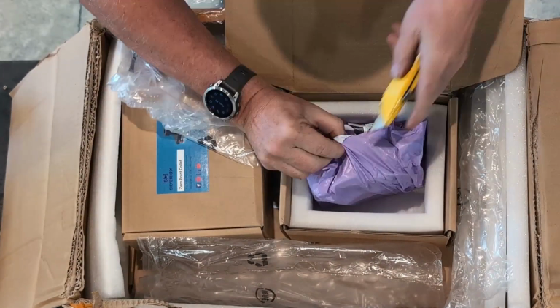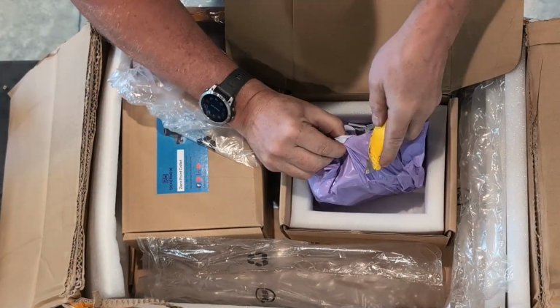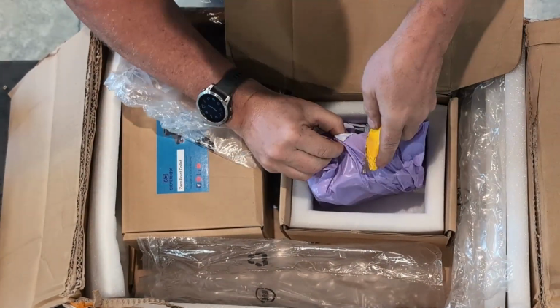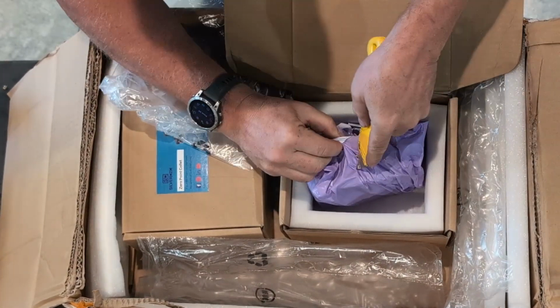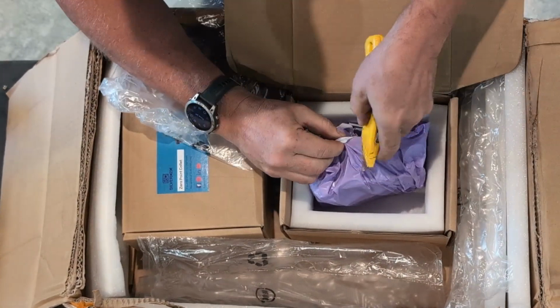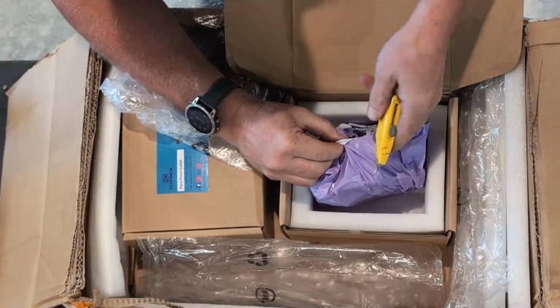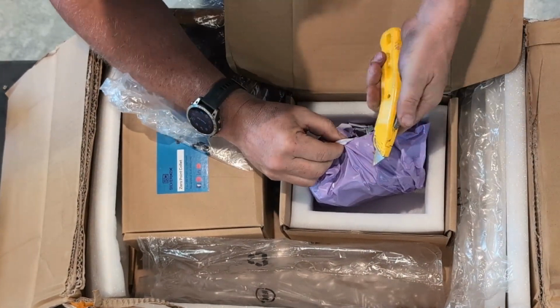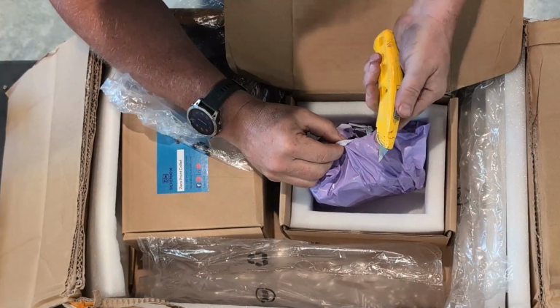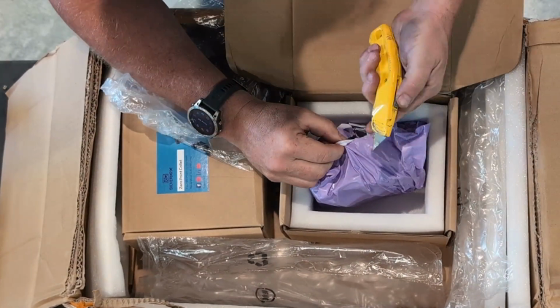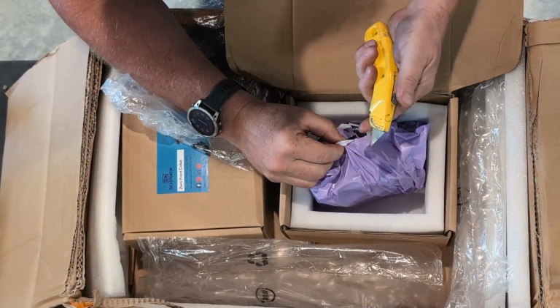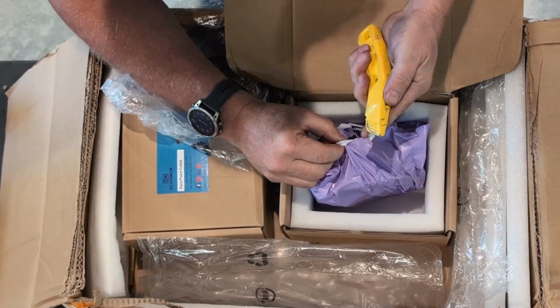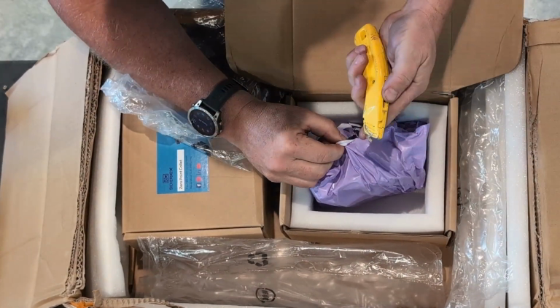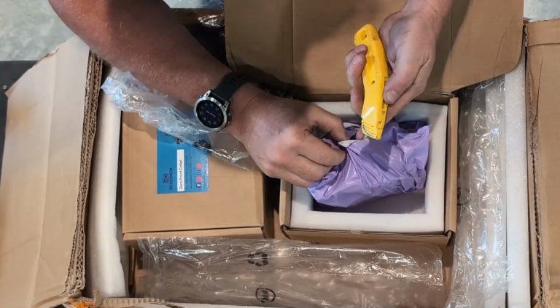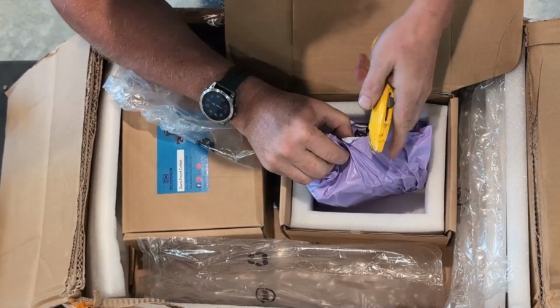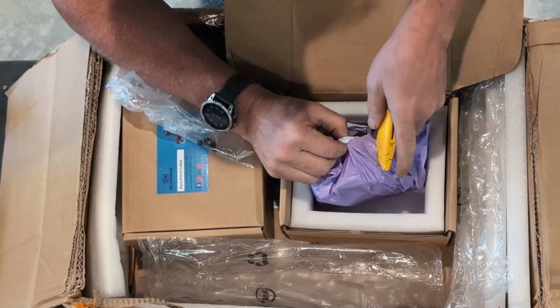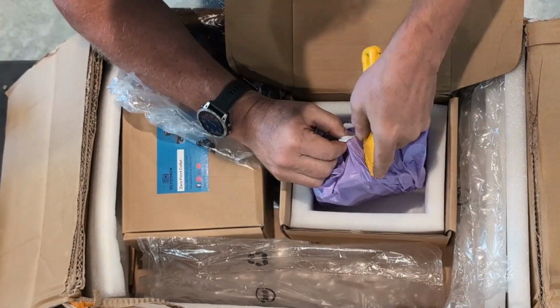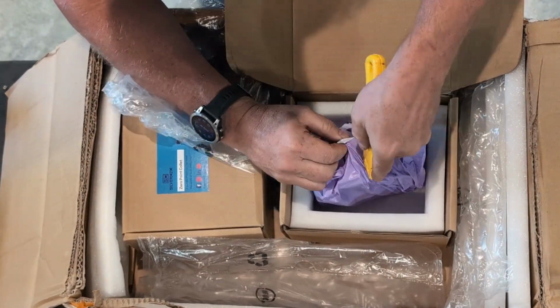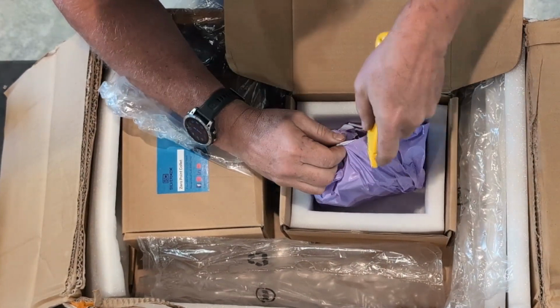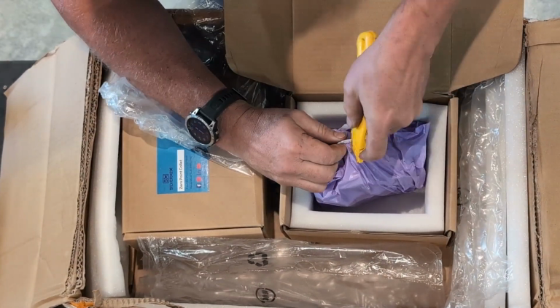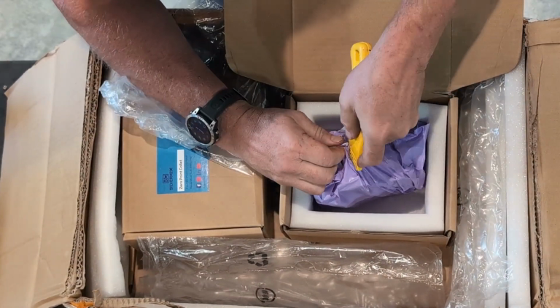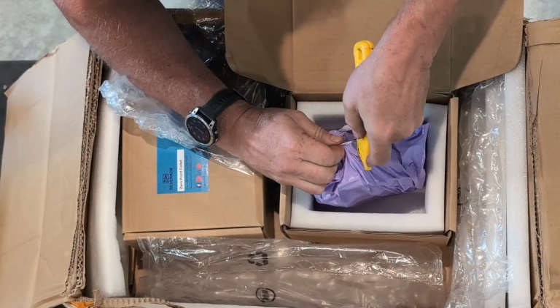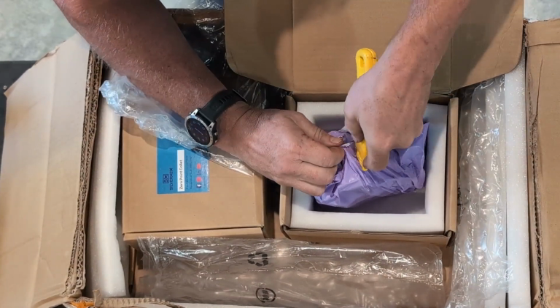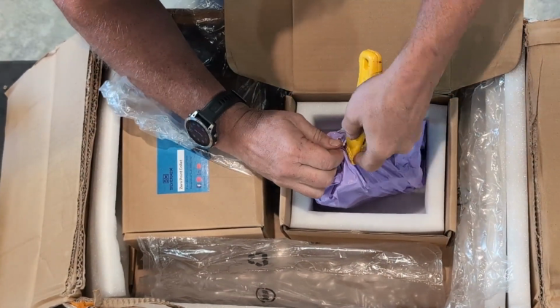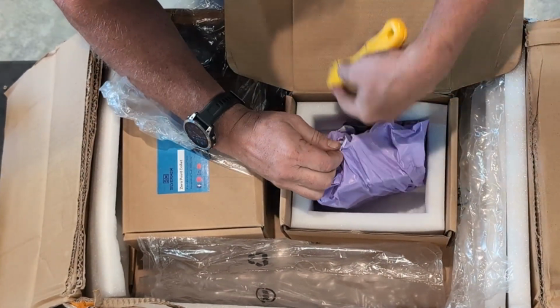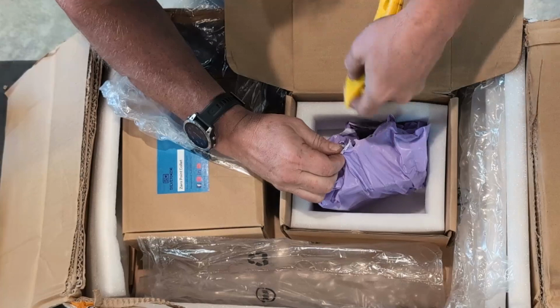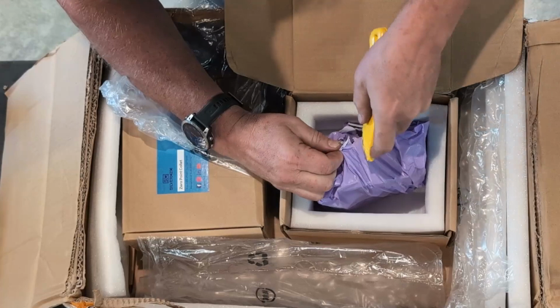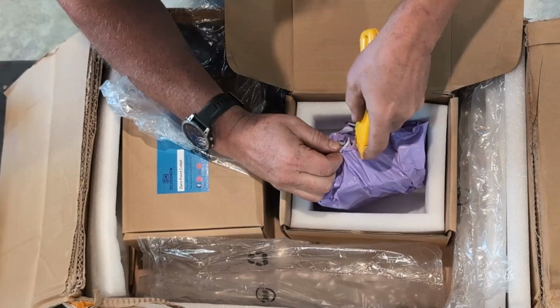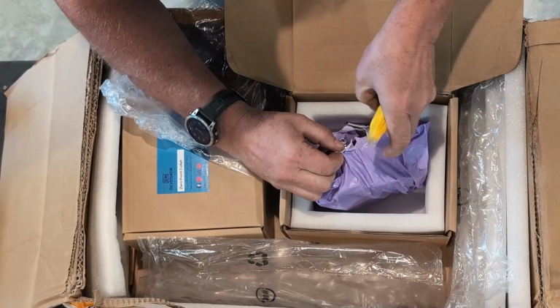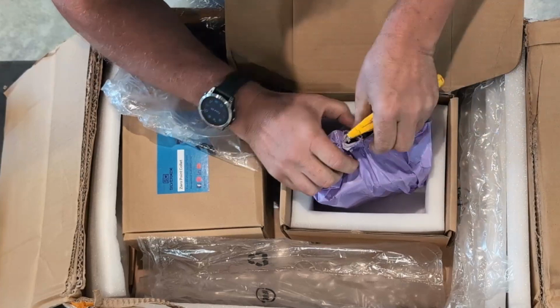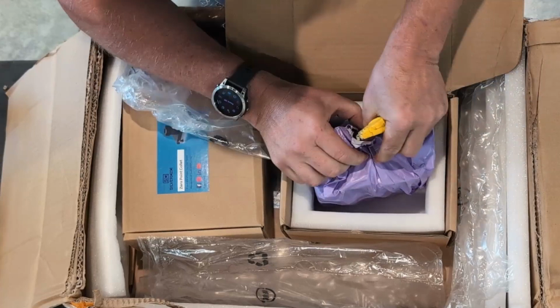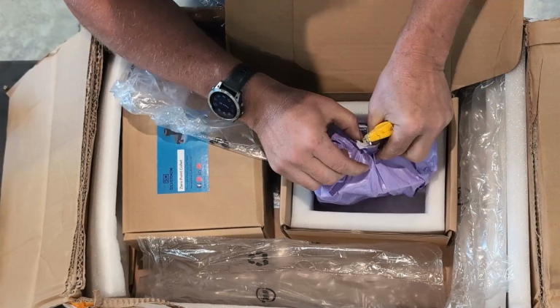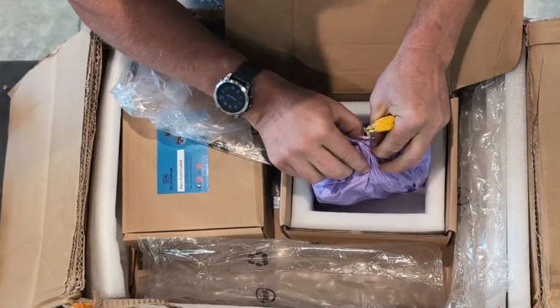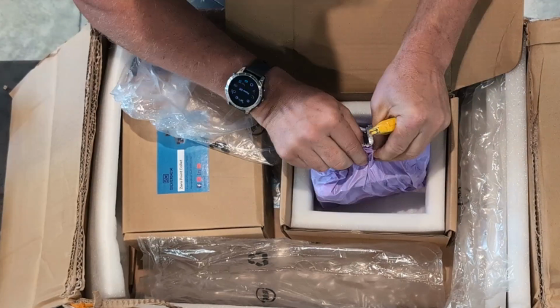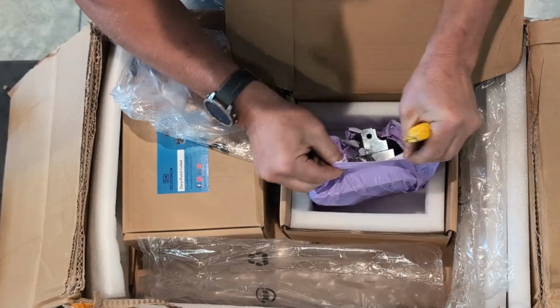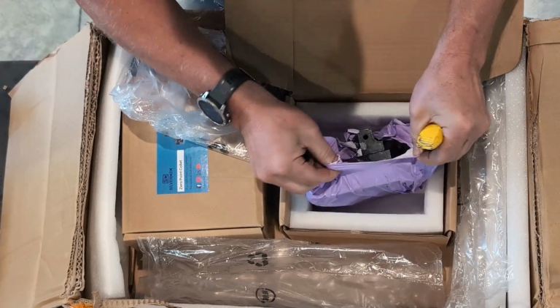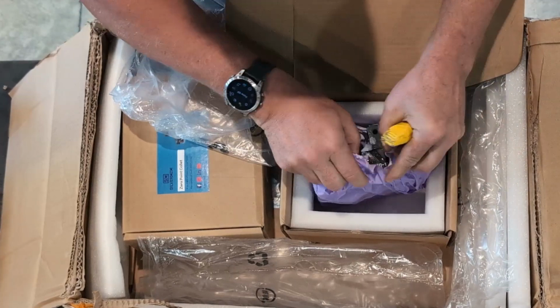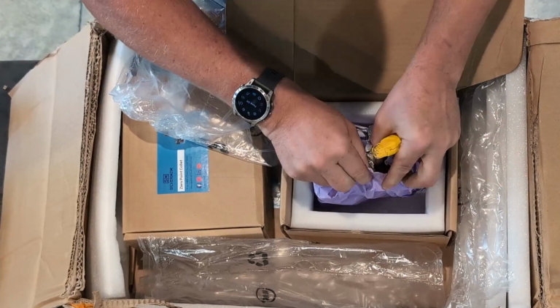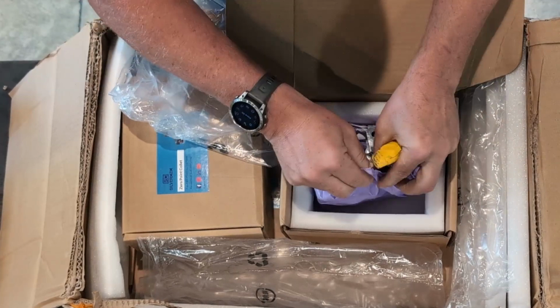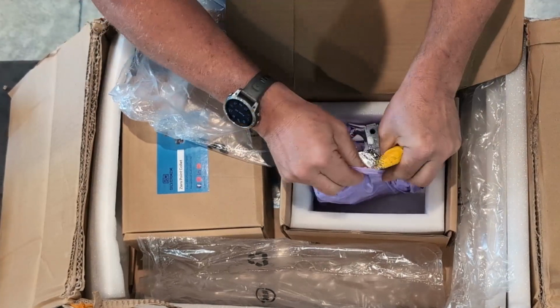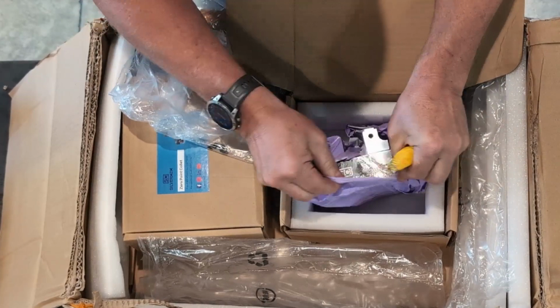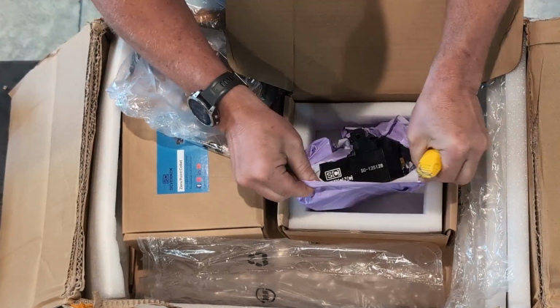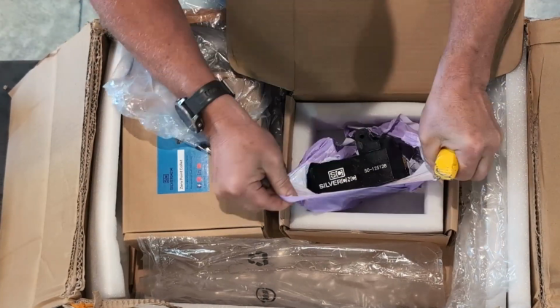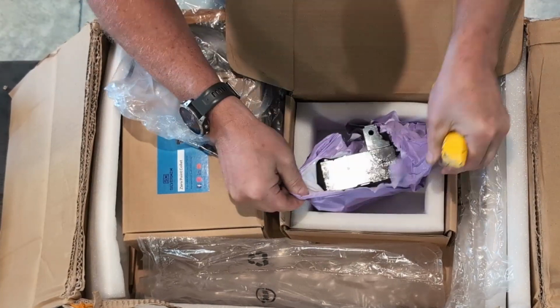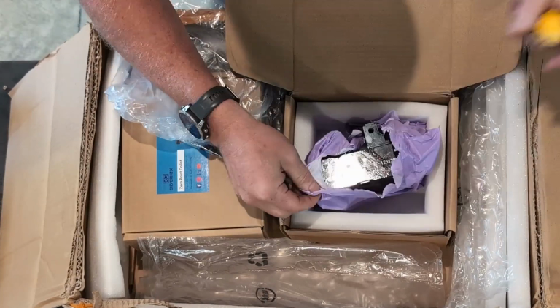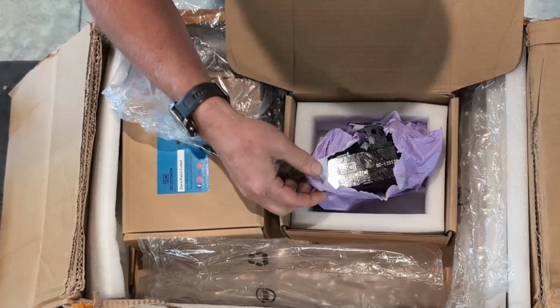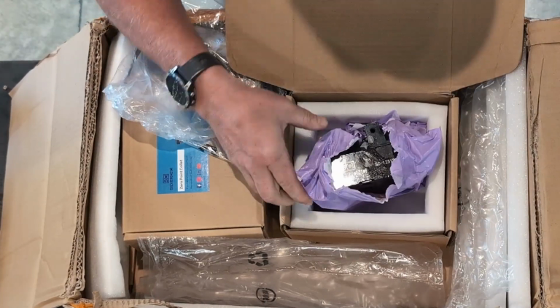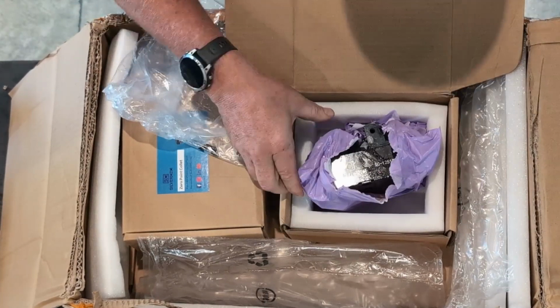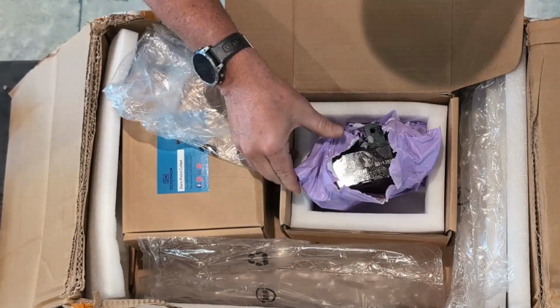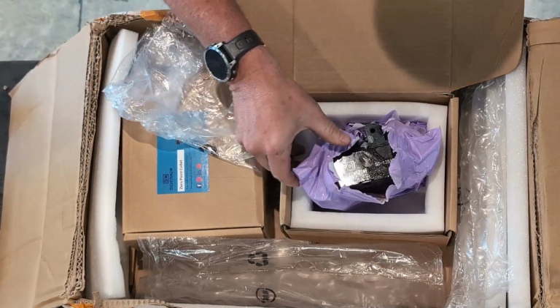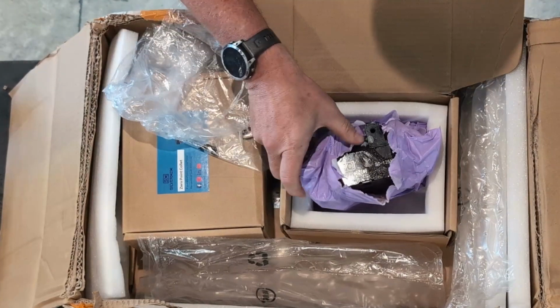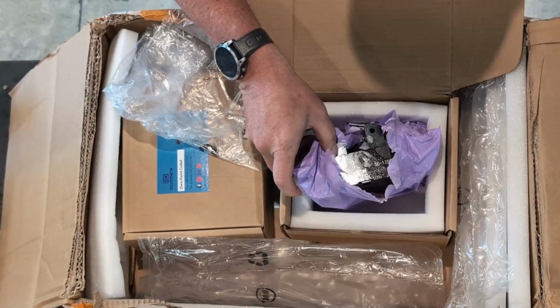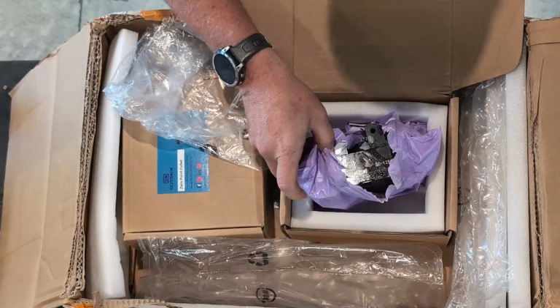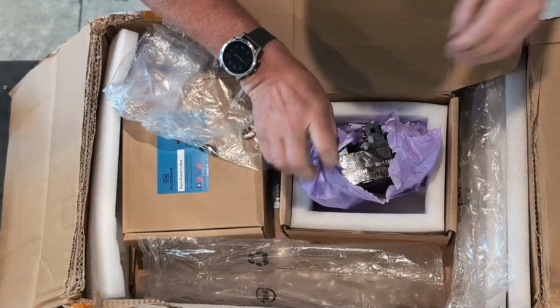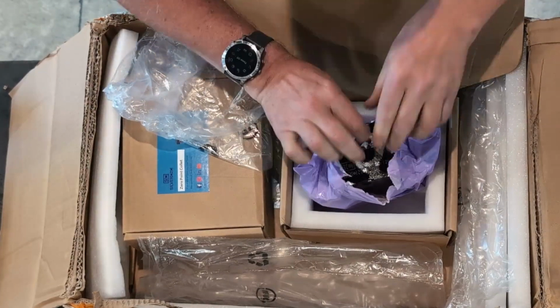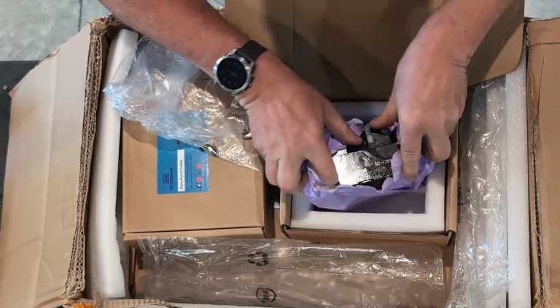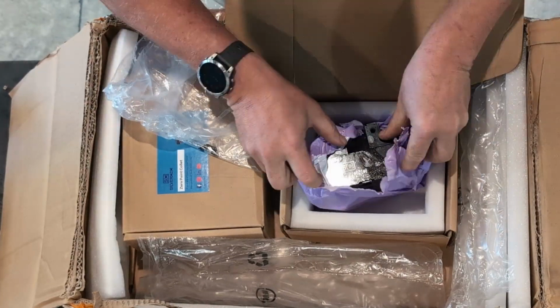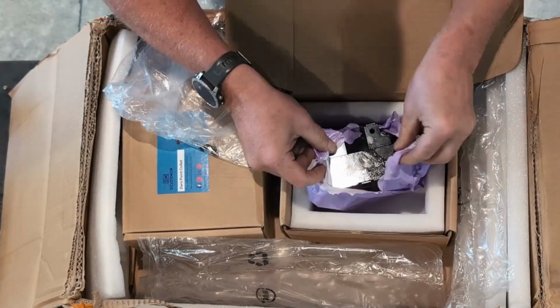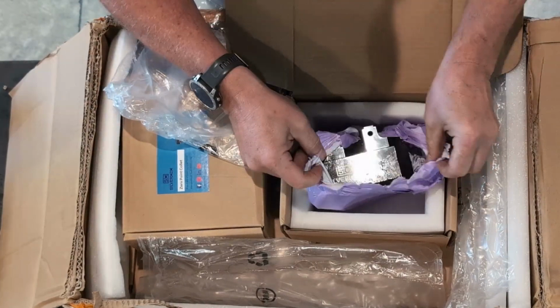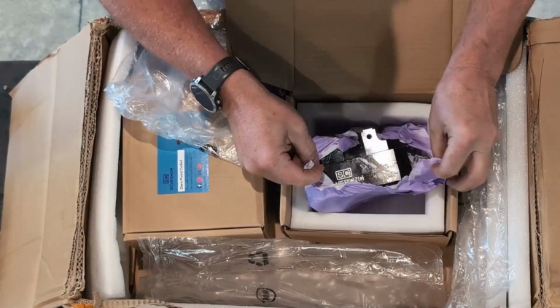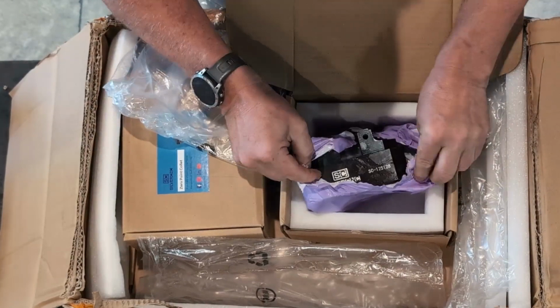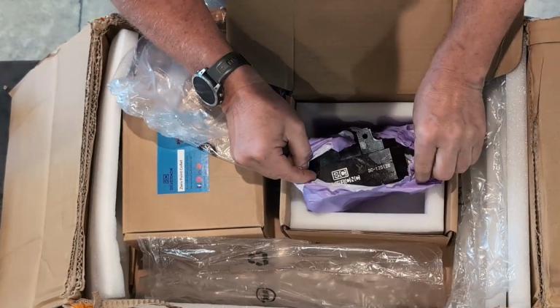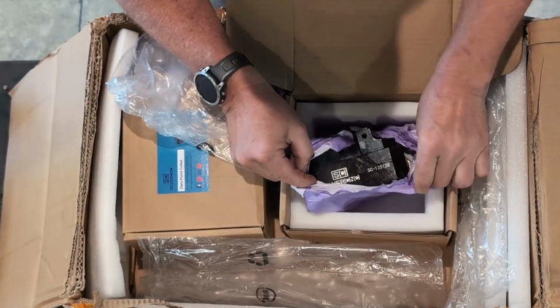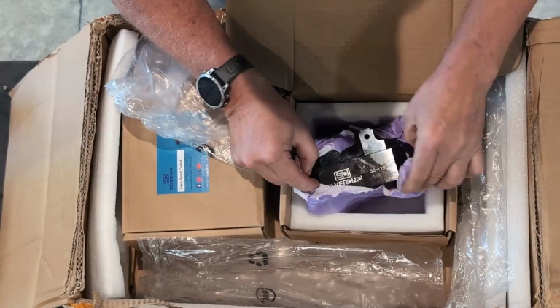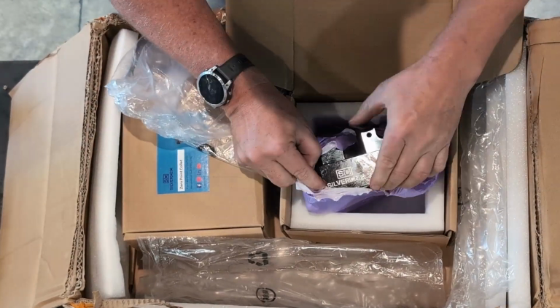Customs helped me with the opening. Thanks, guys. There we go.